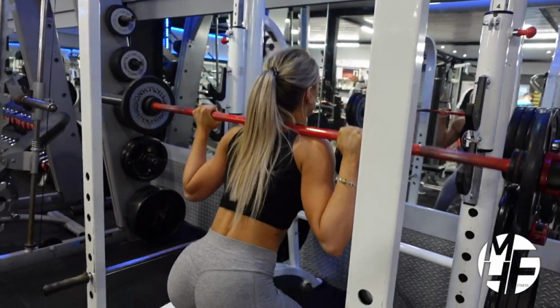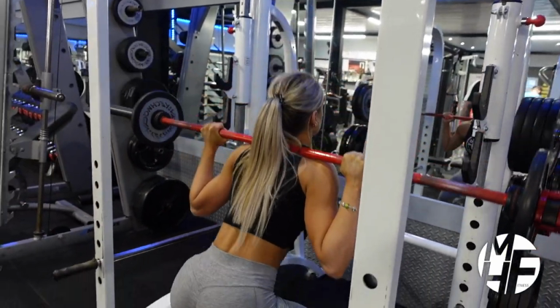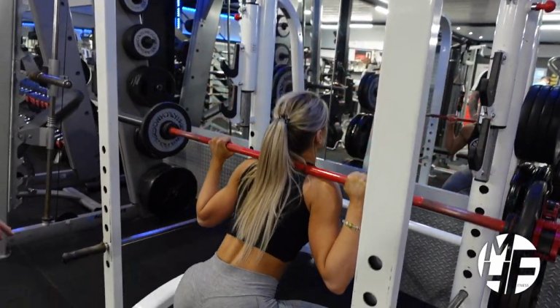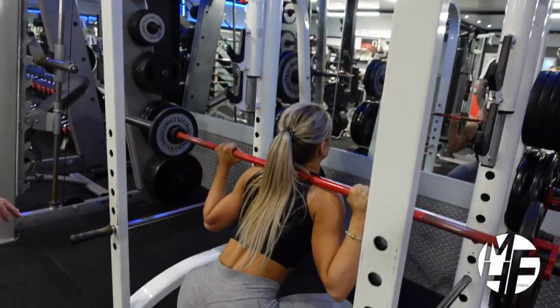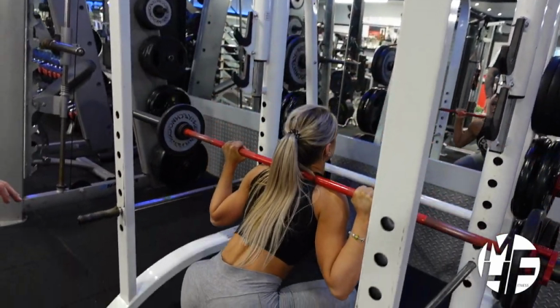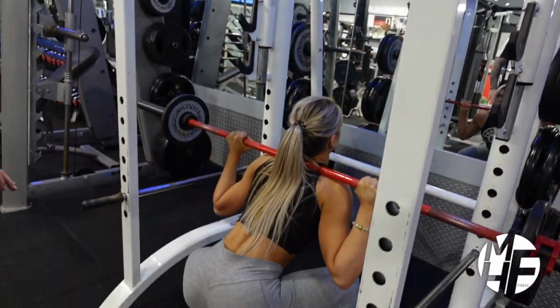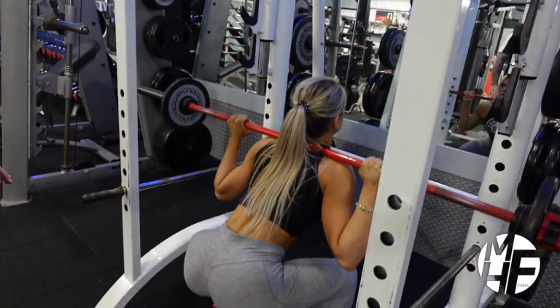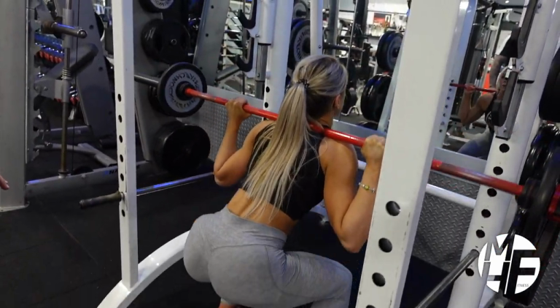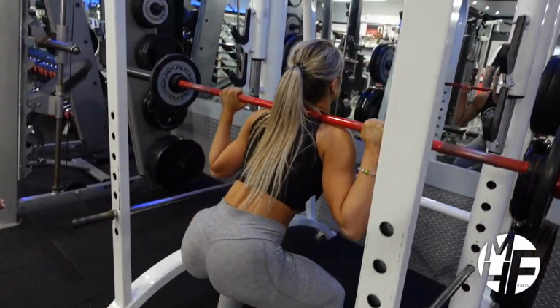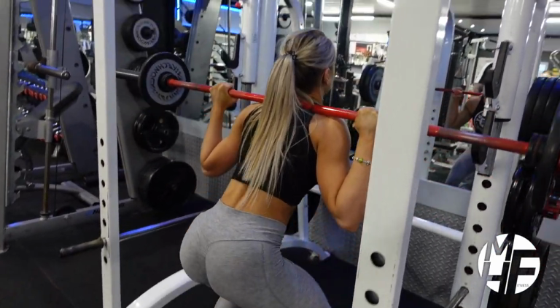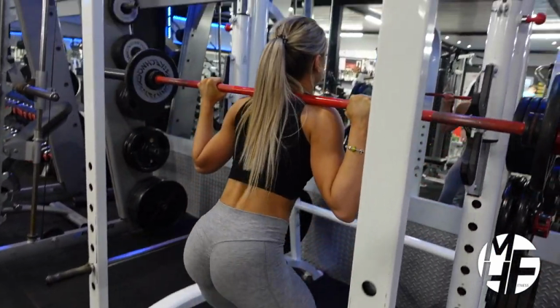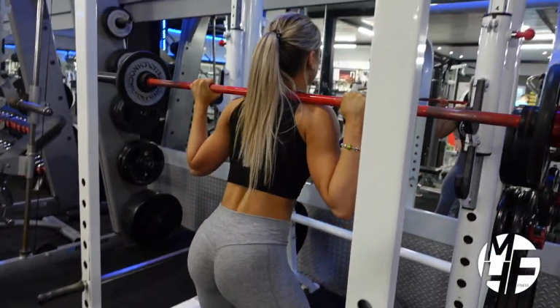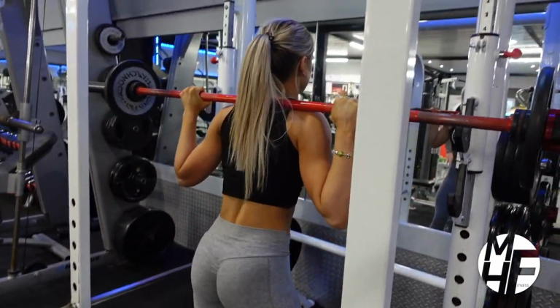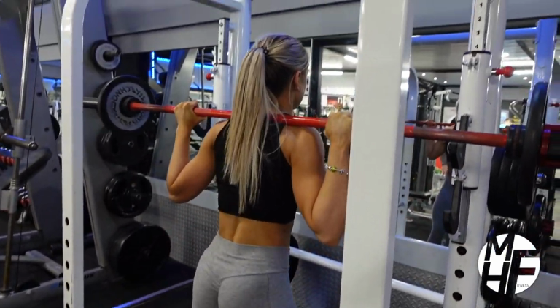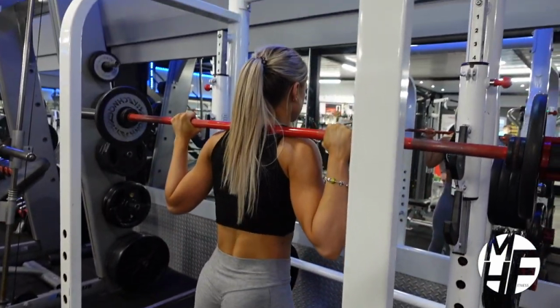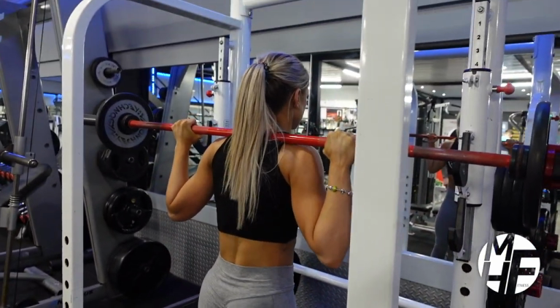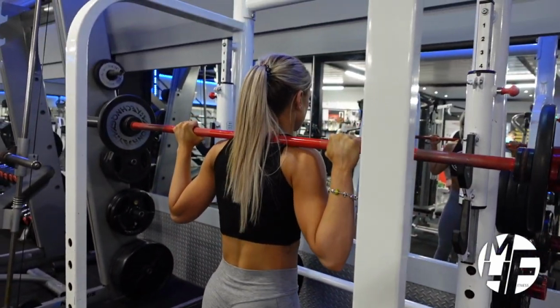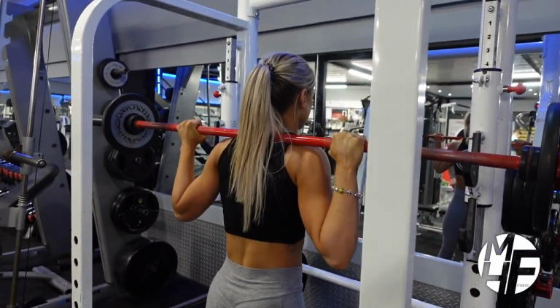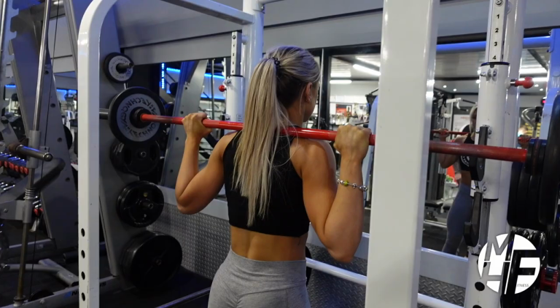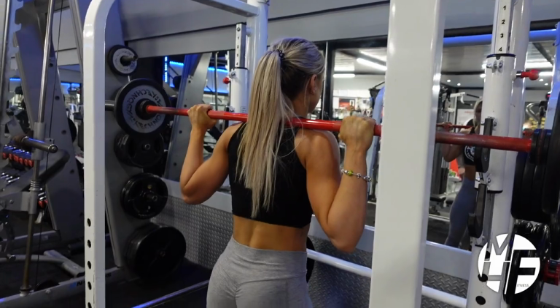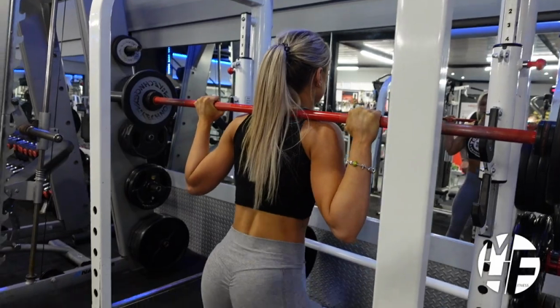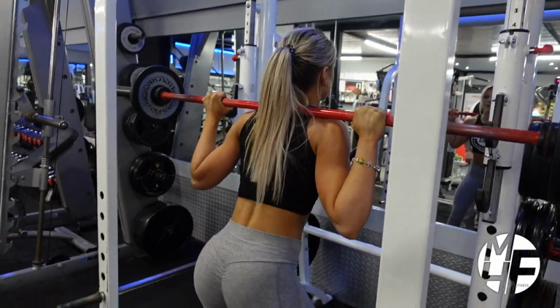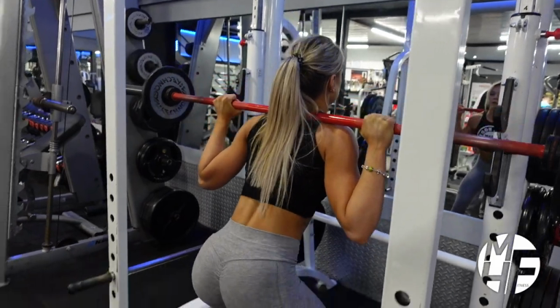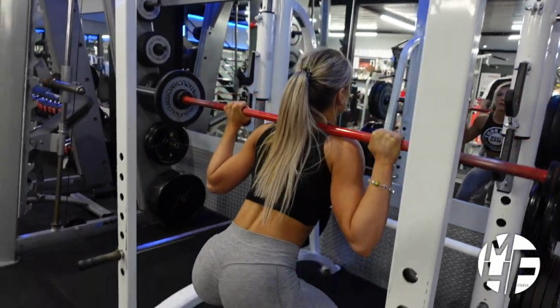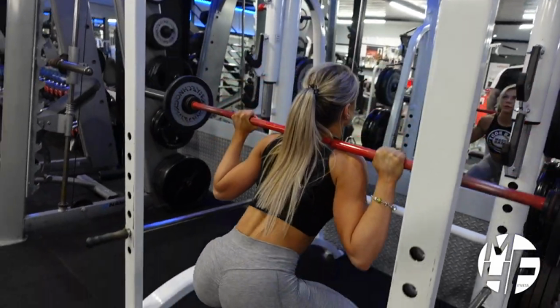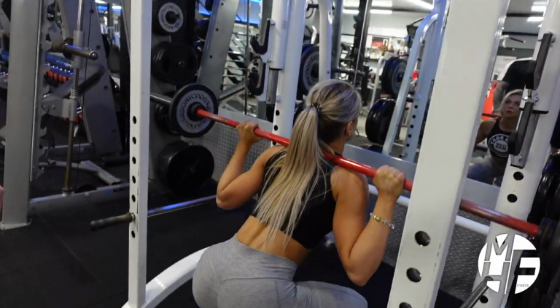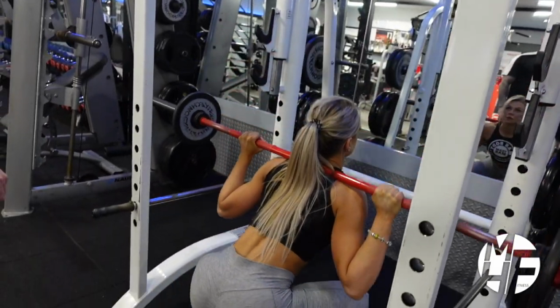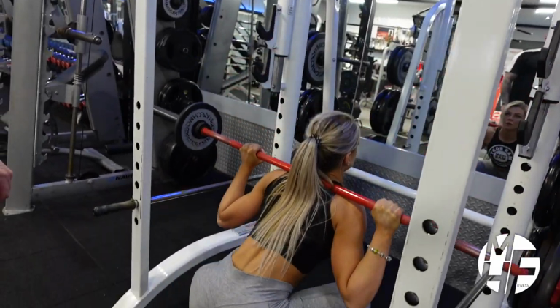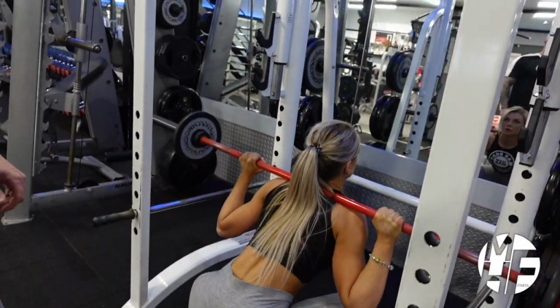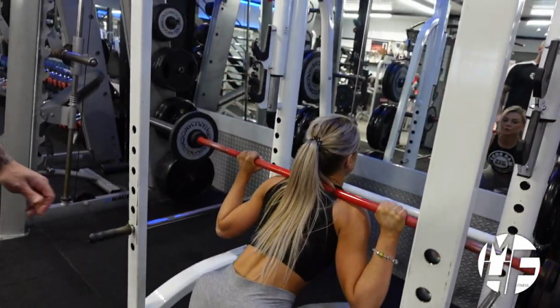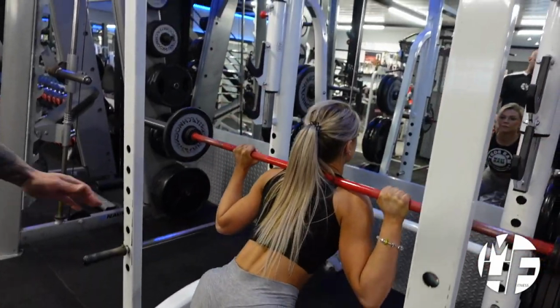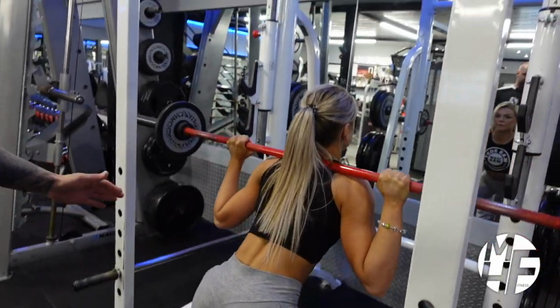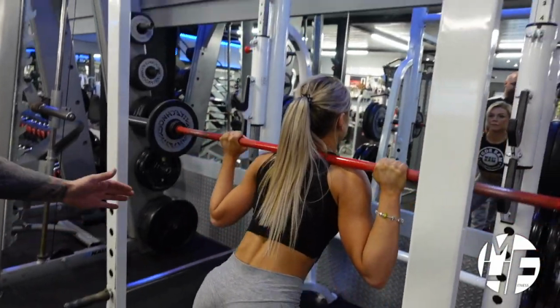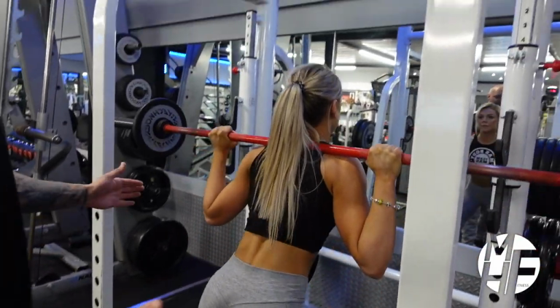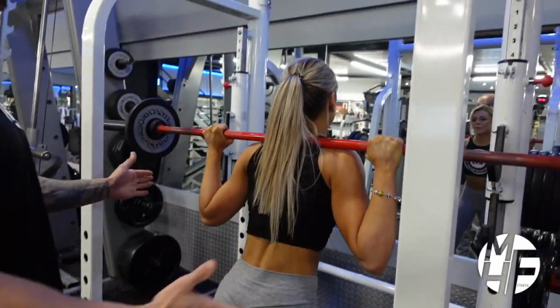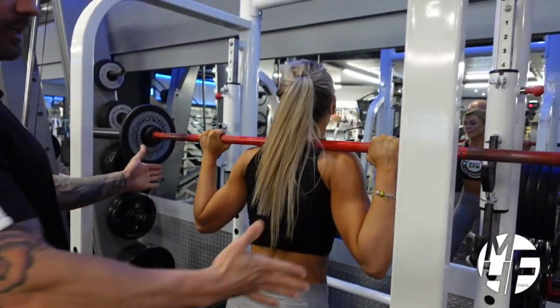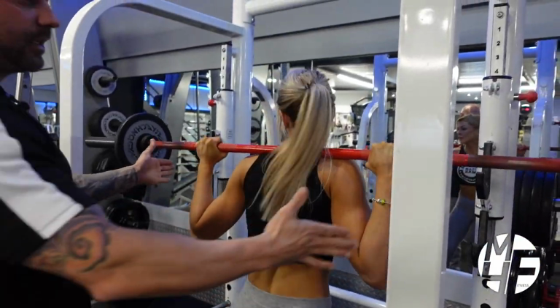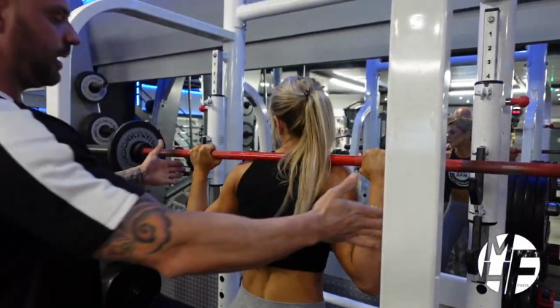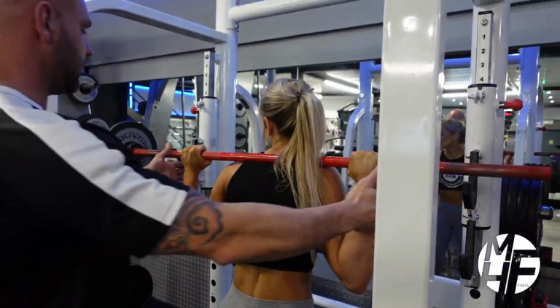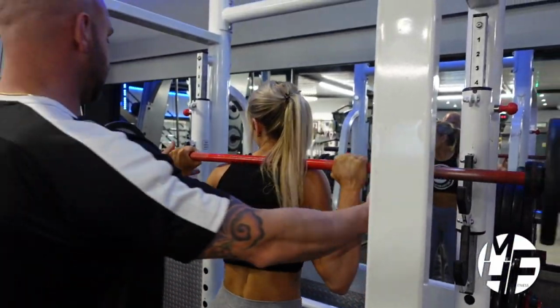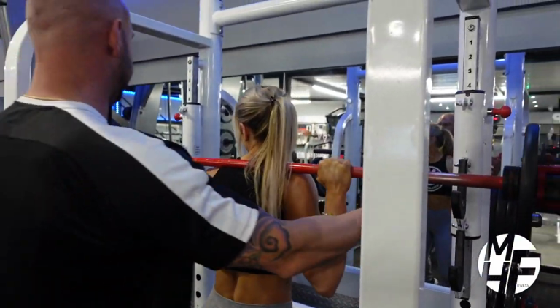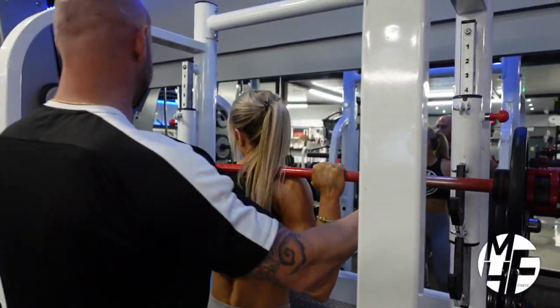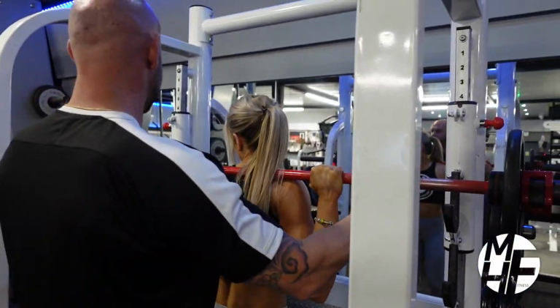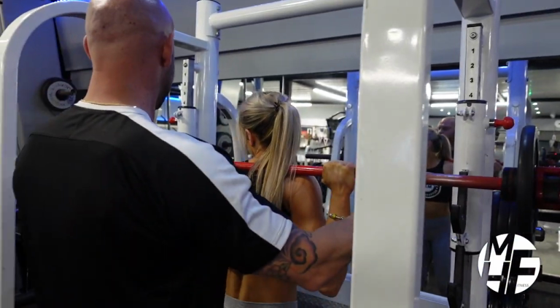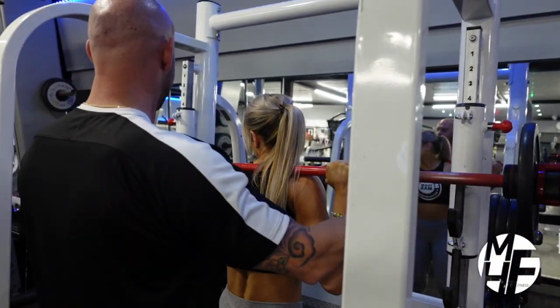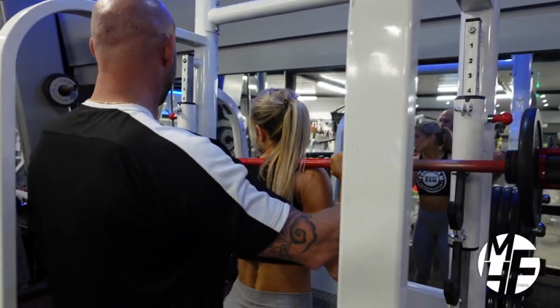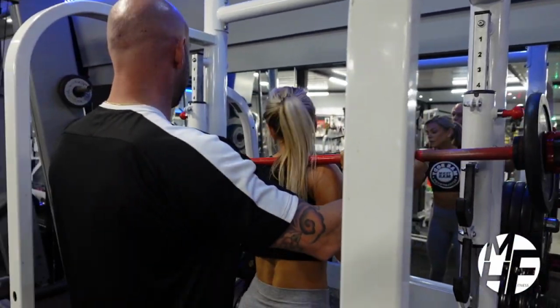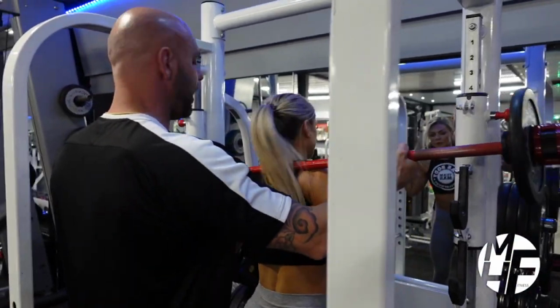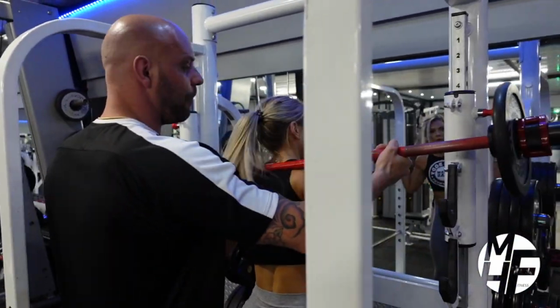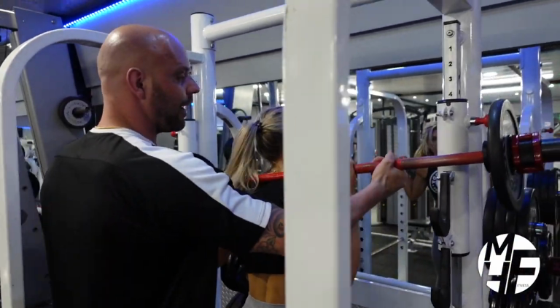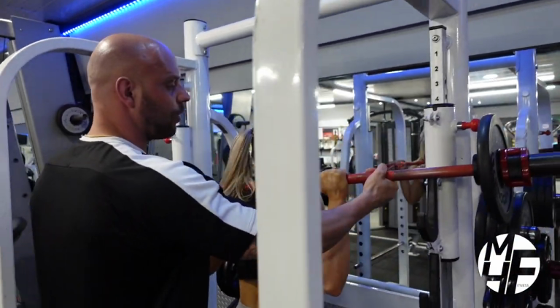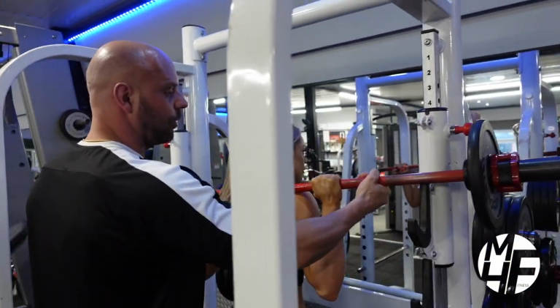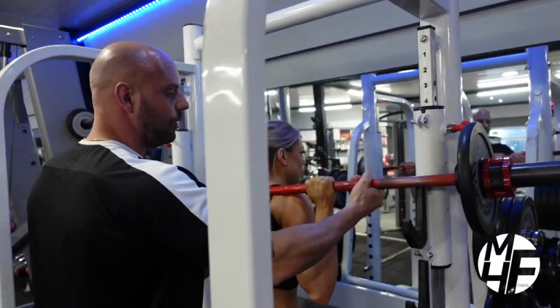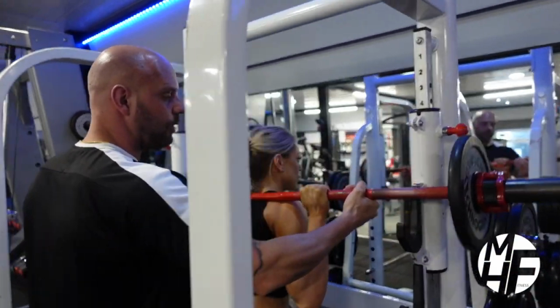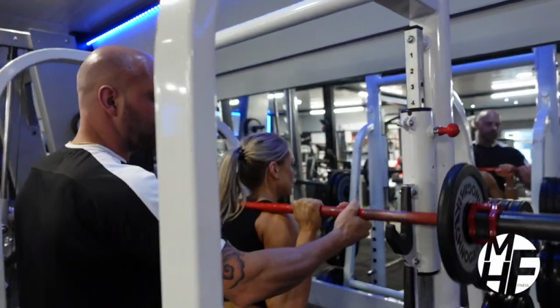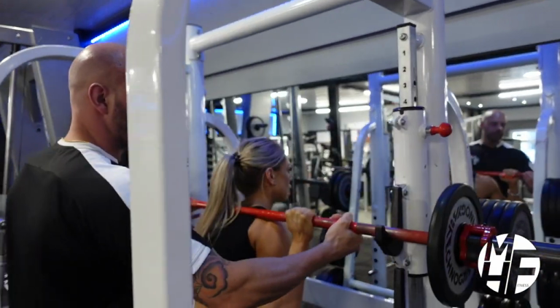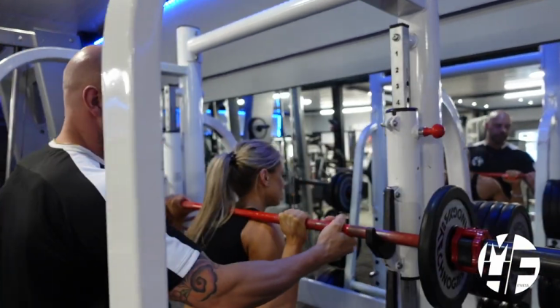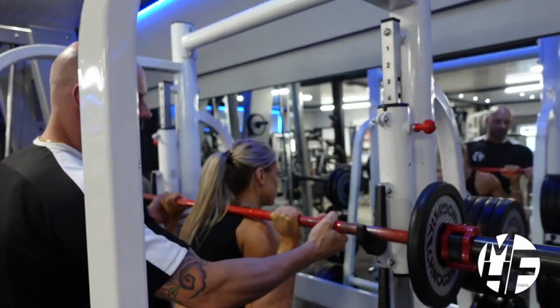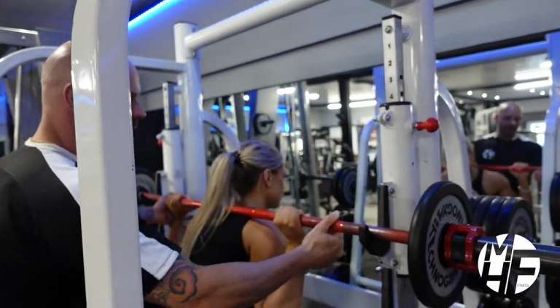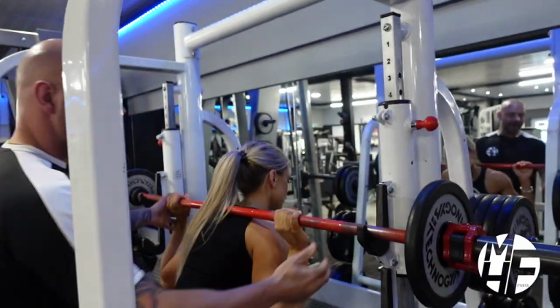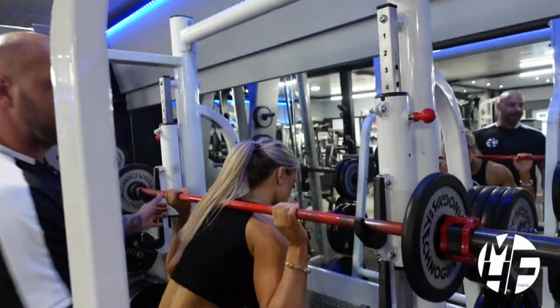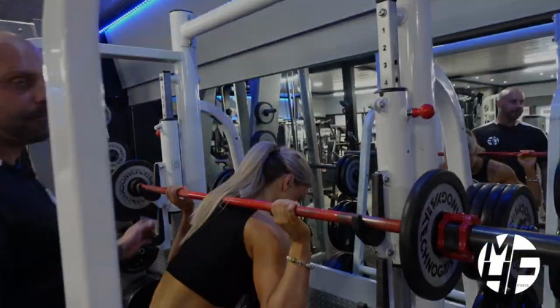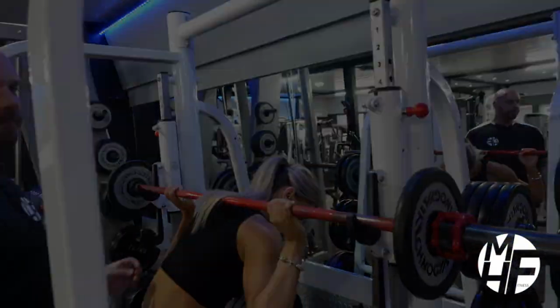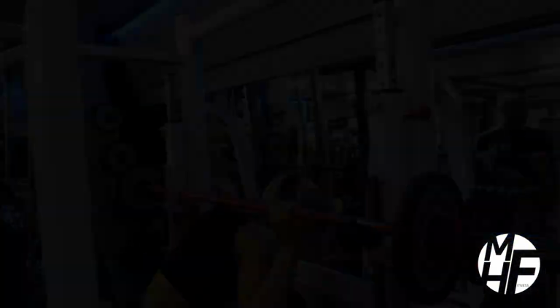Perfect — do me one more. That's it, perfect. And safely put the bar back onto the rack. Thank you.